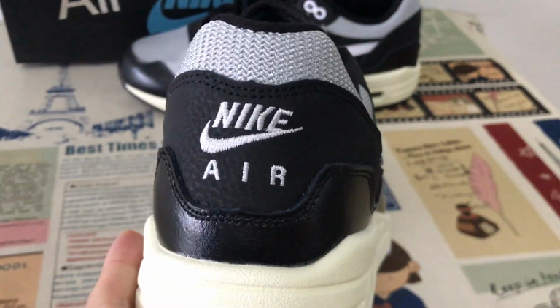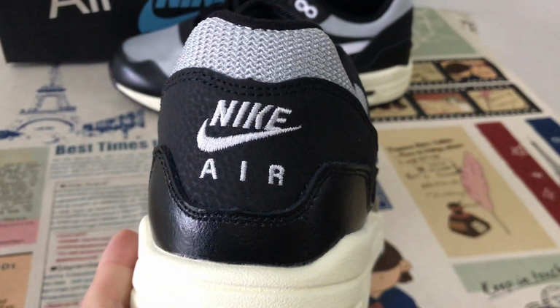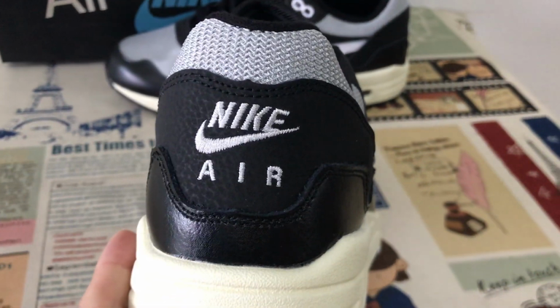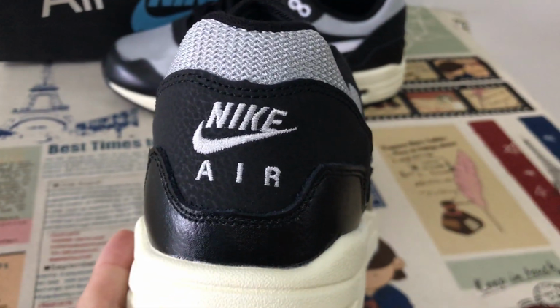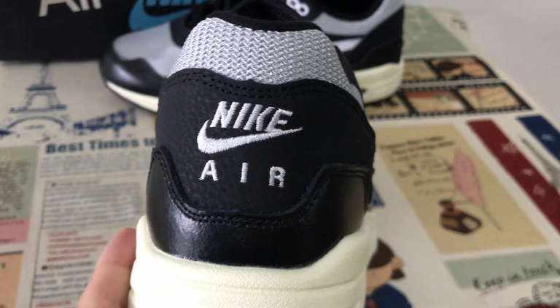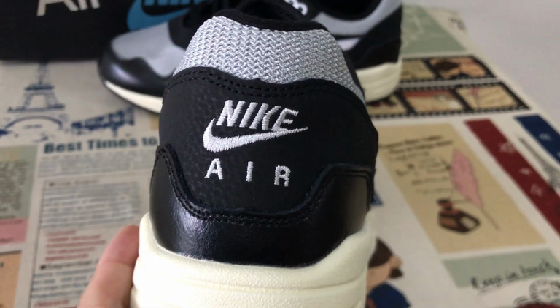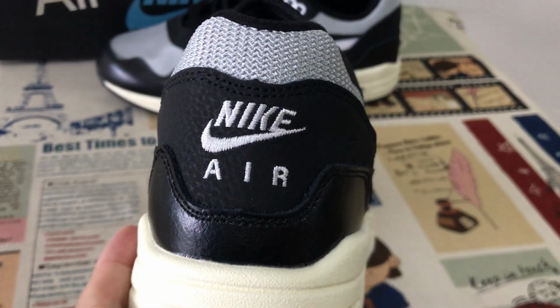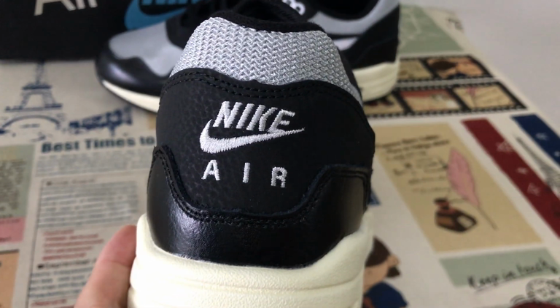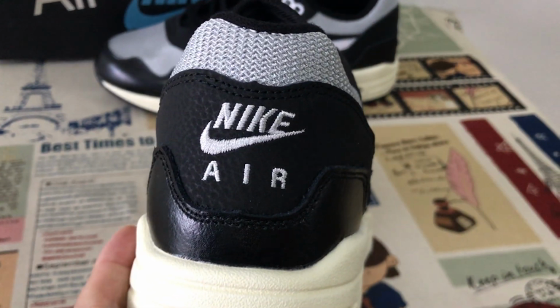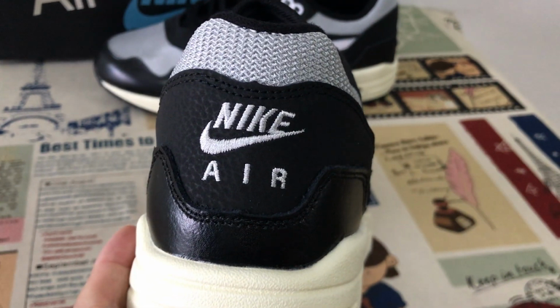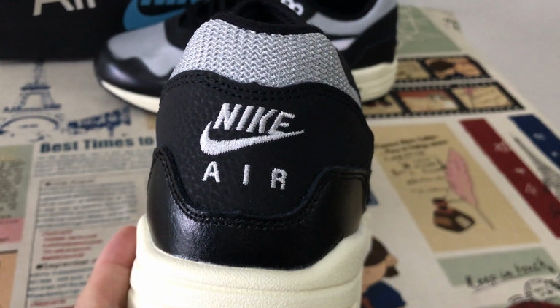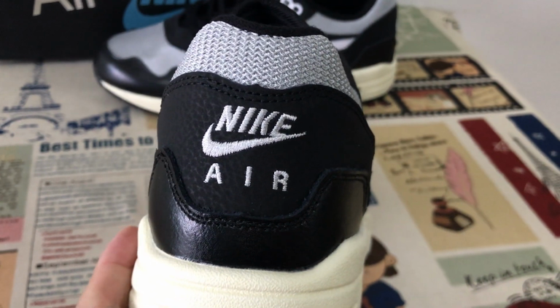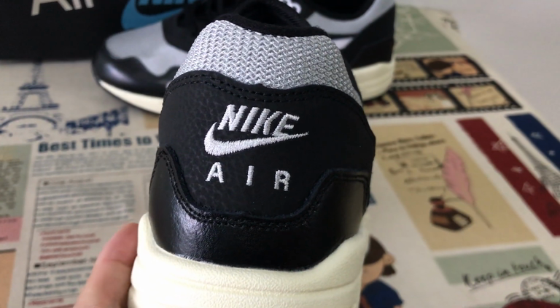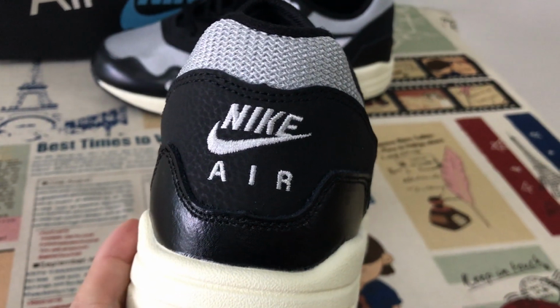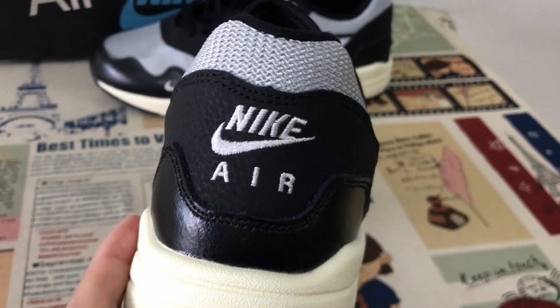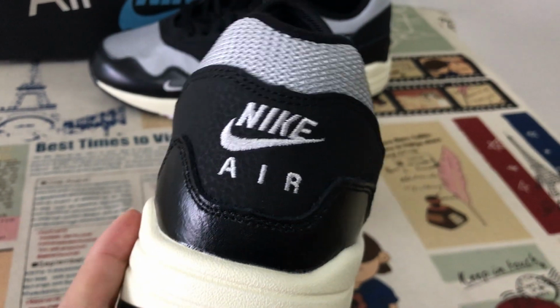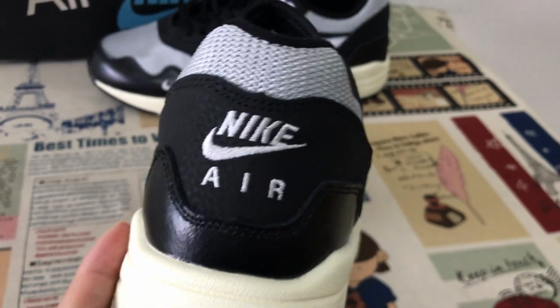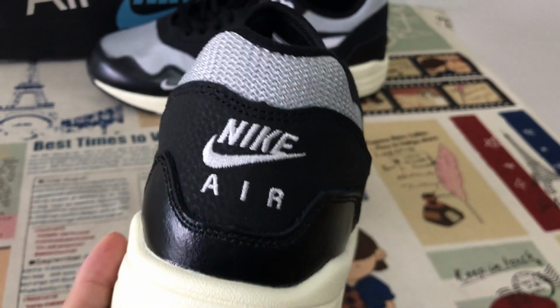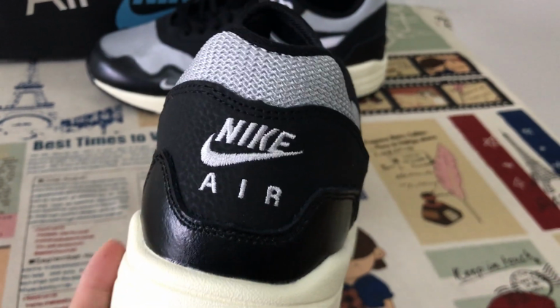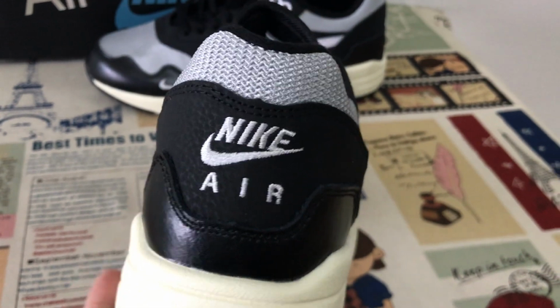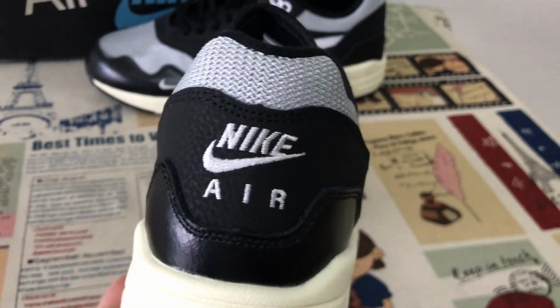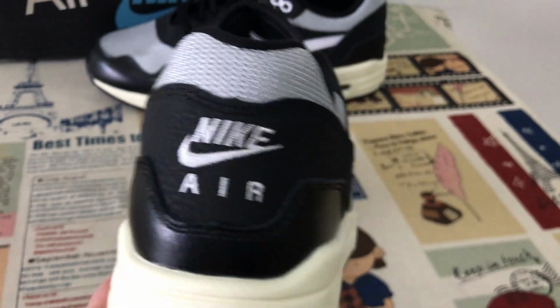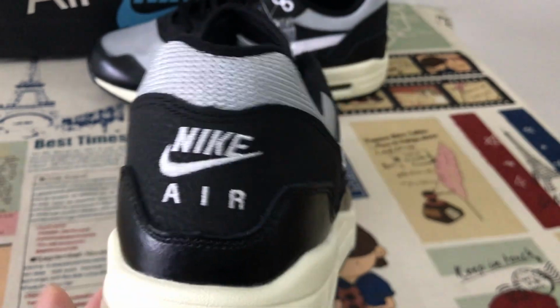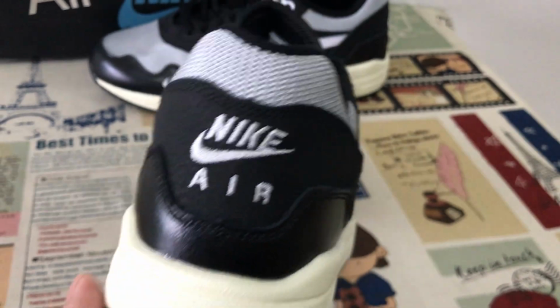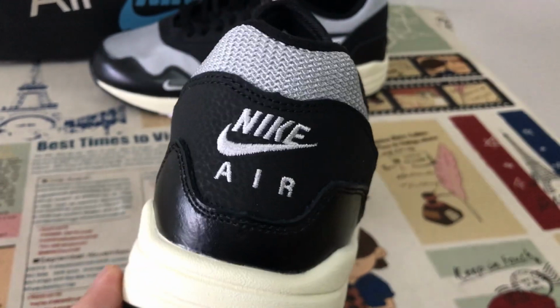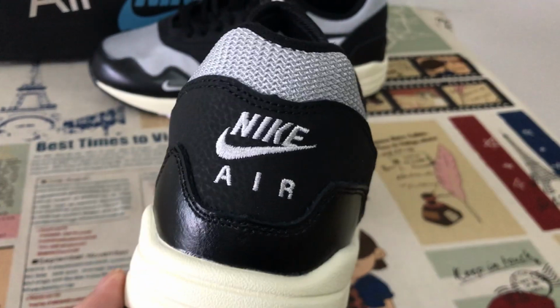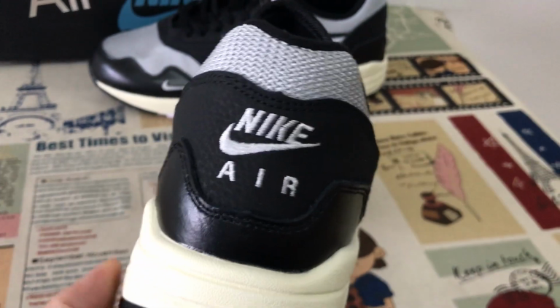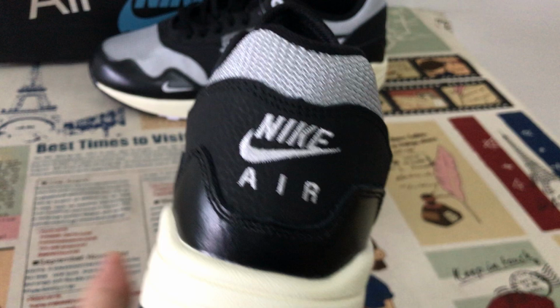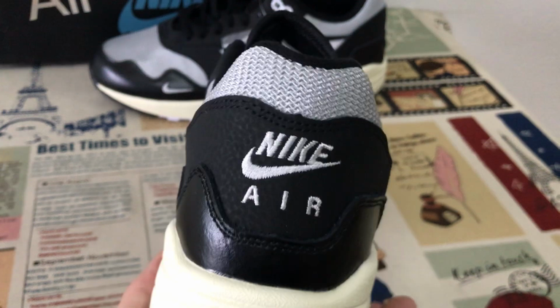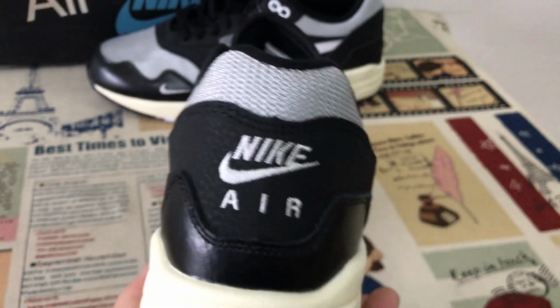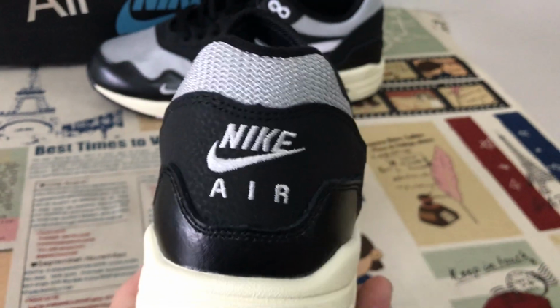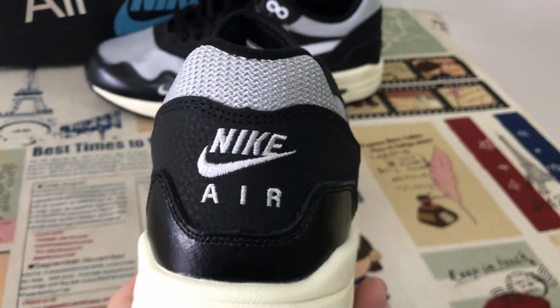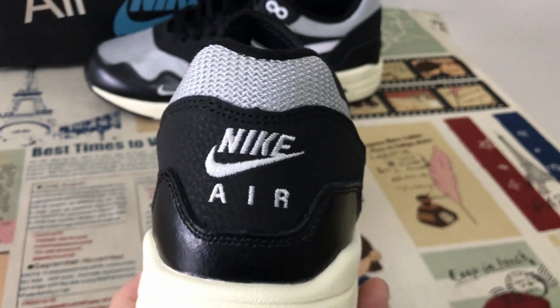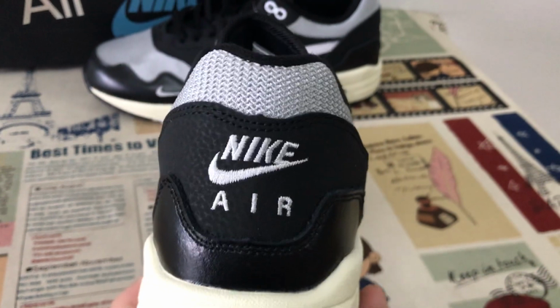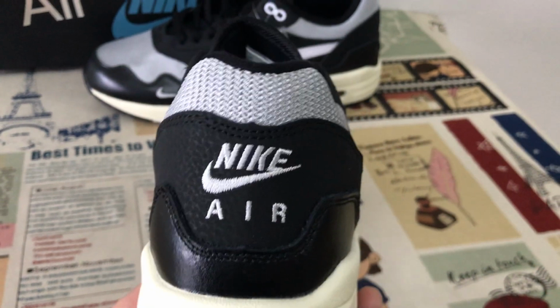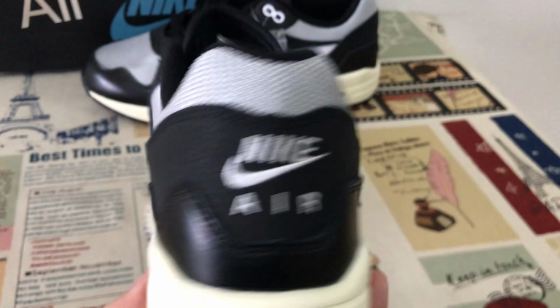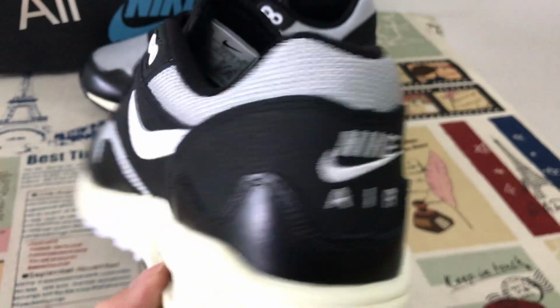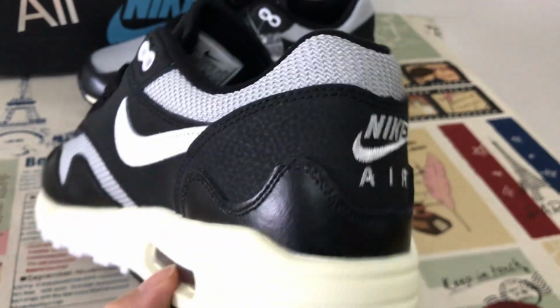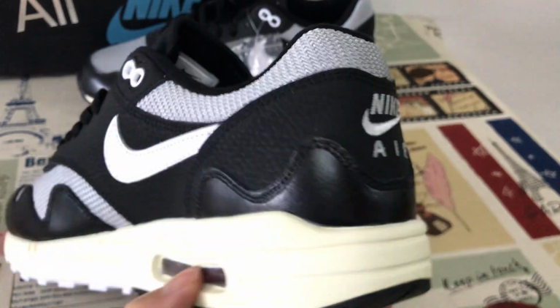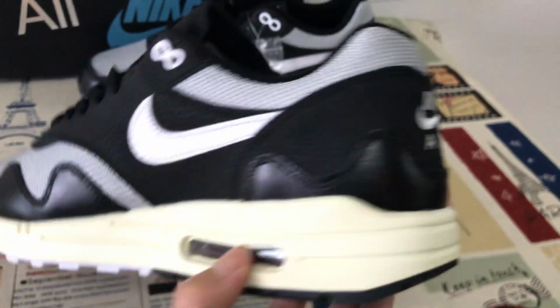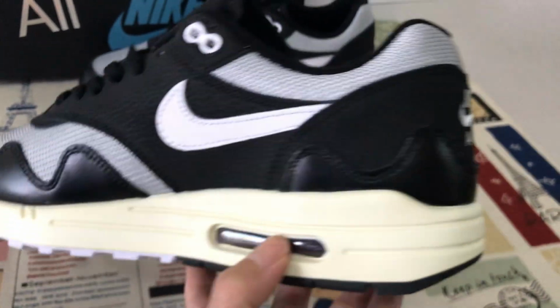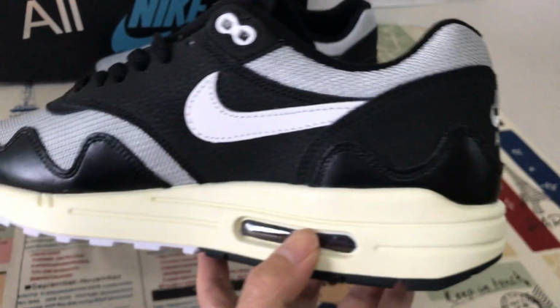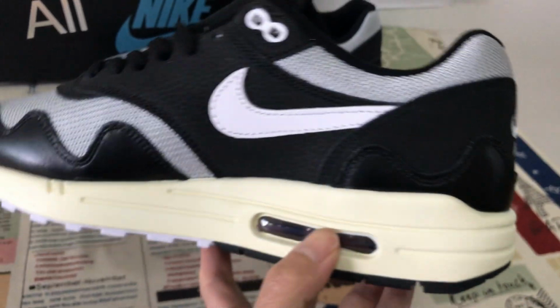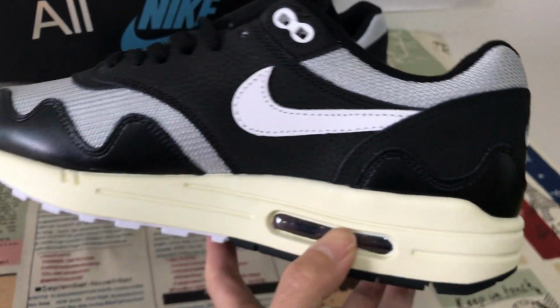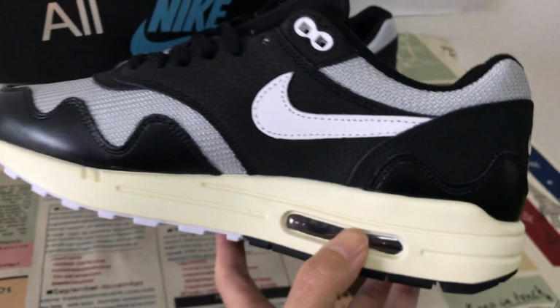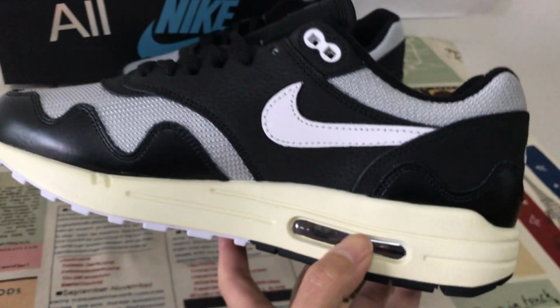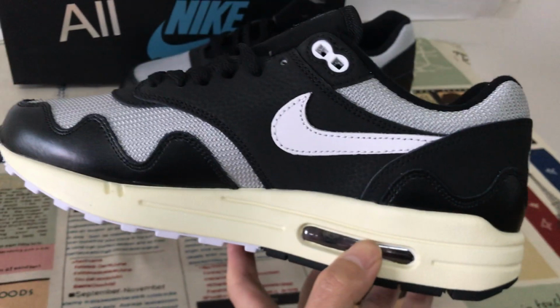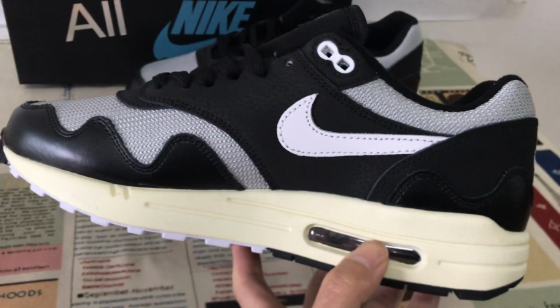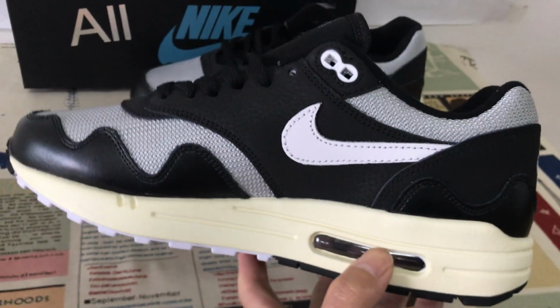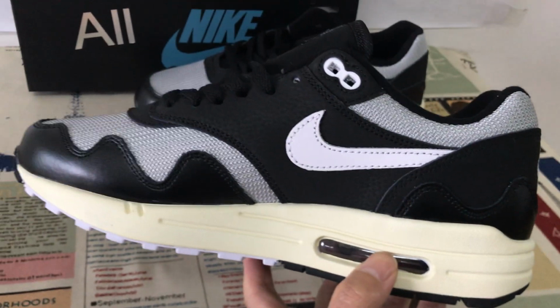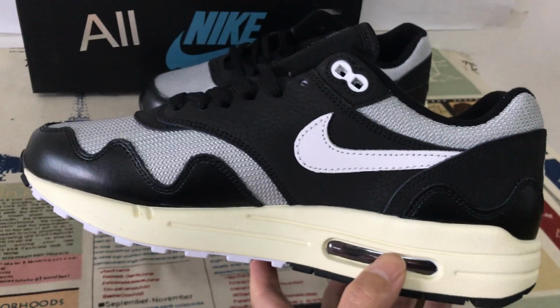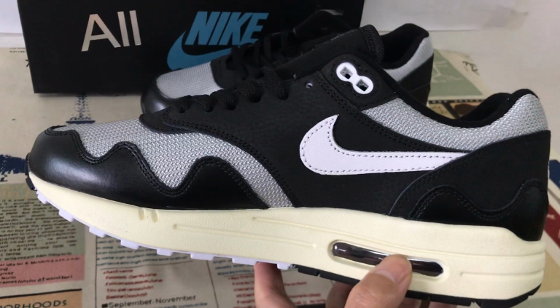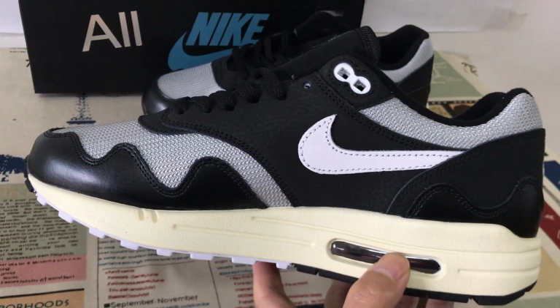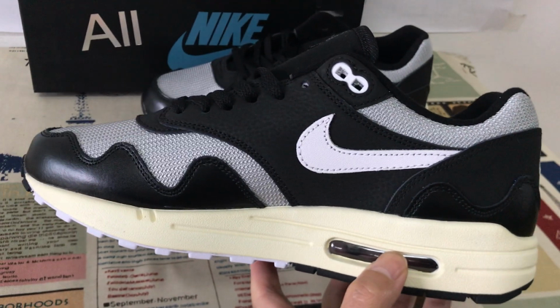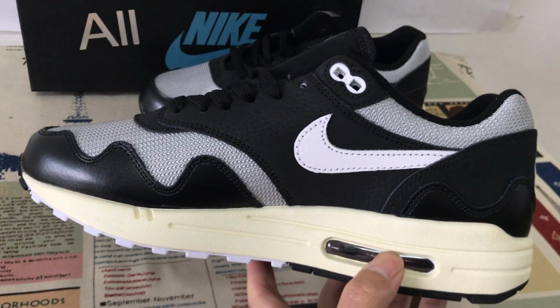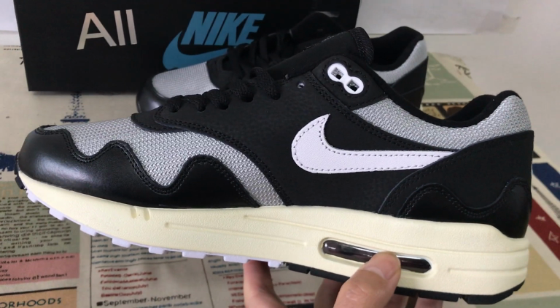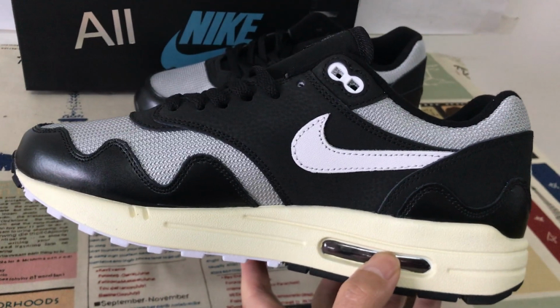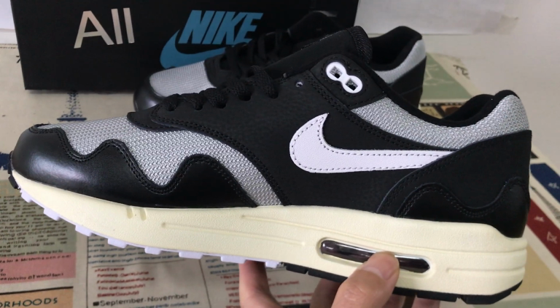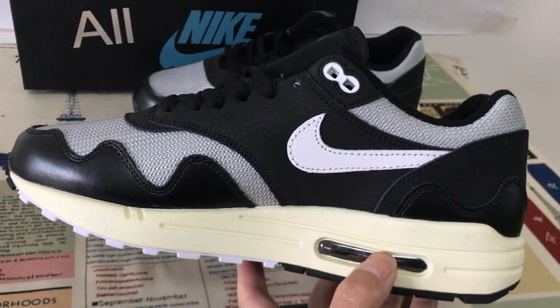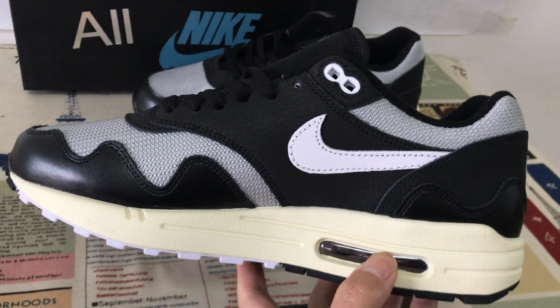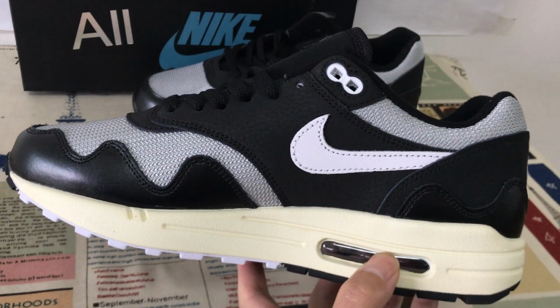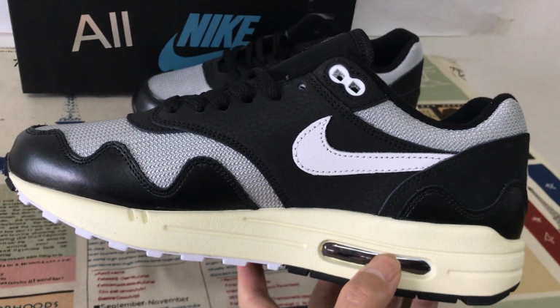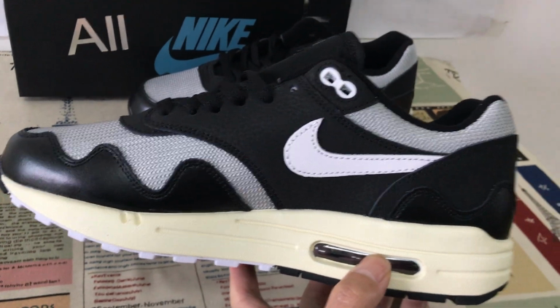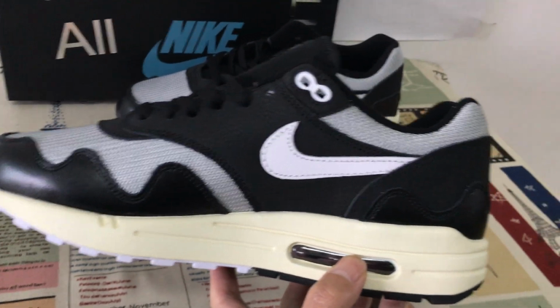Here is the back view with Nike and Air and battery station. It's the inside view.